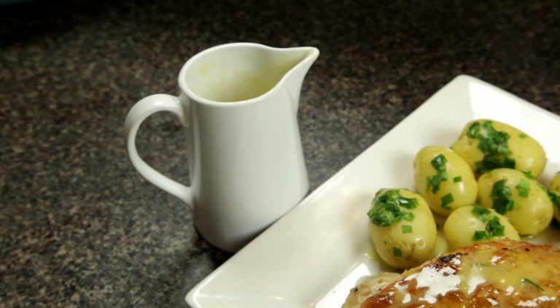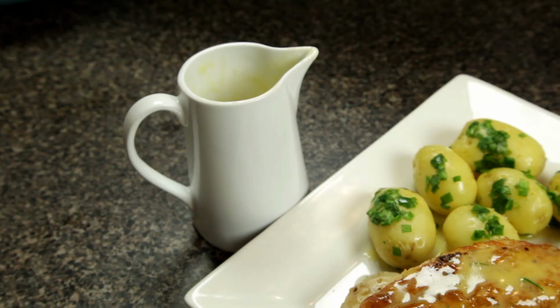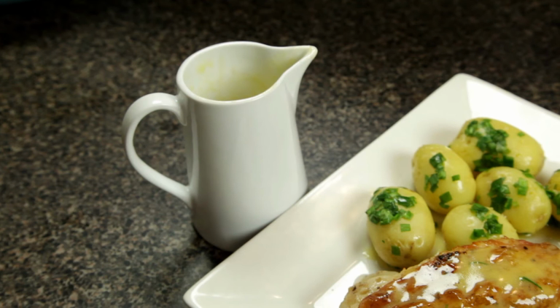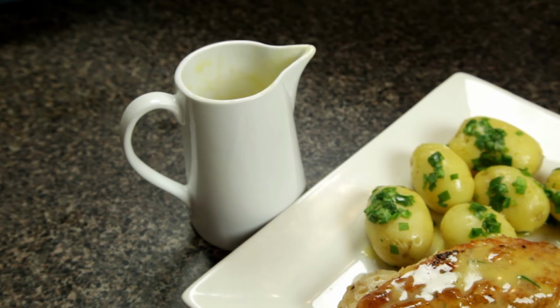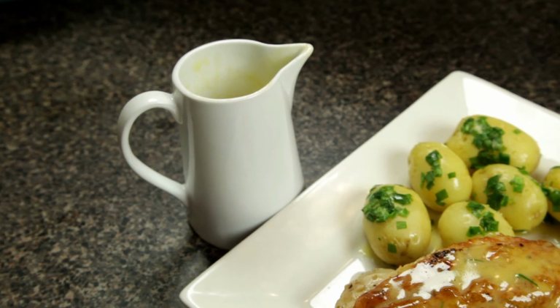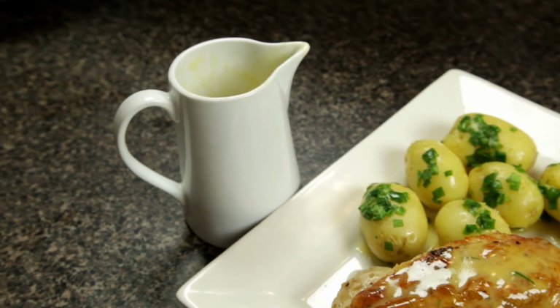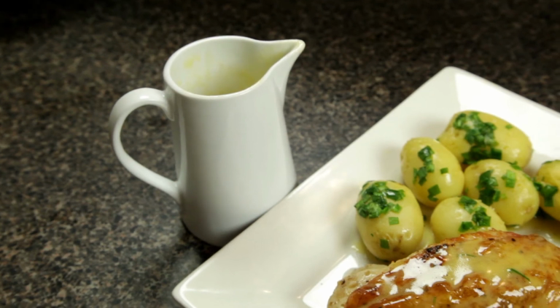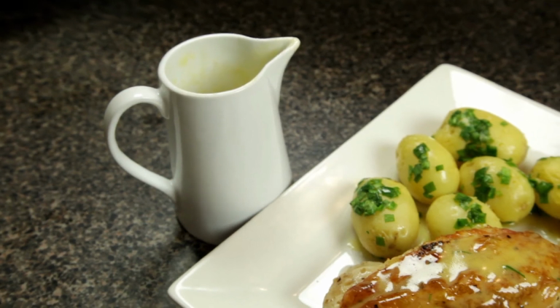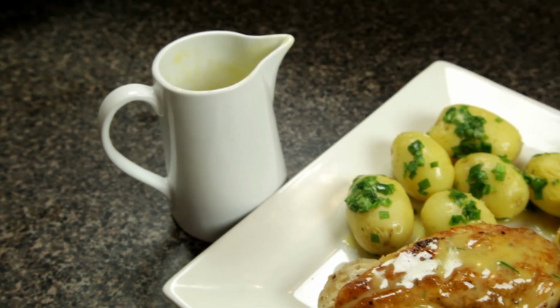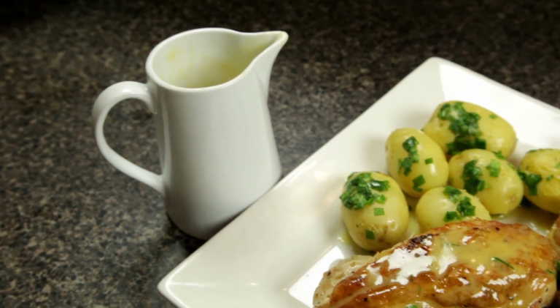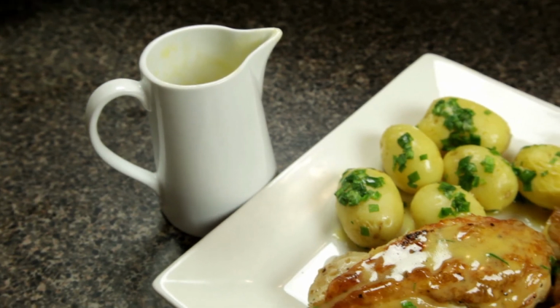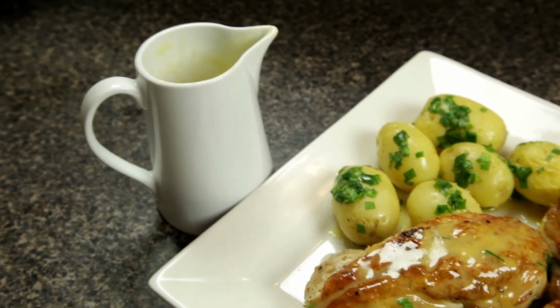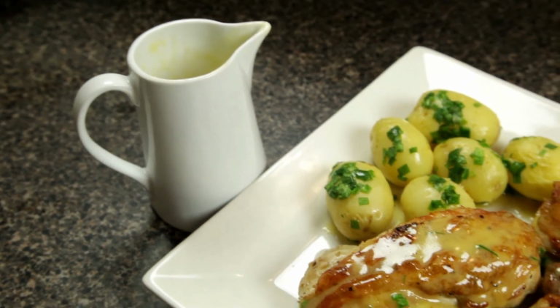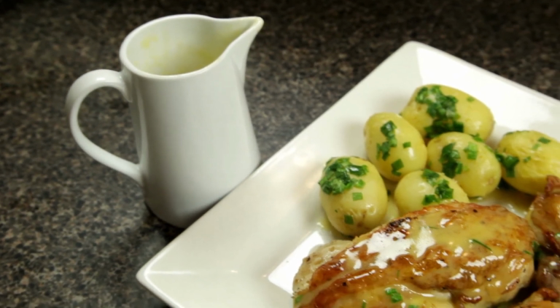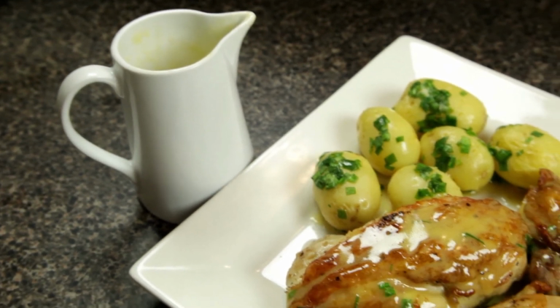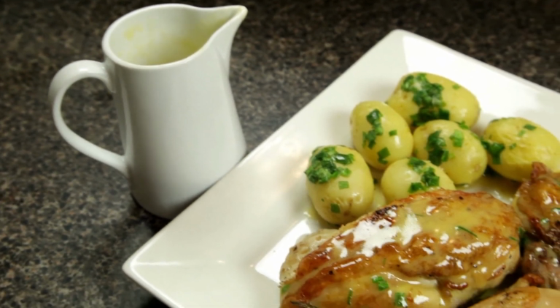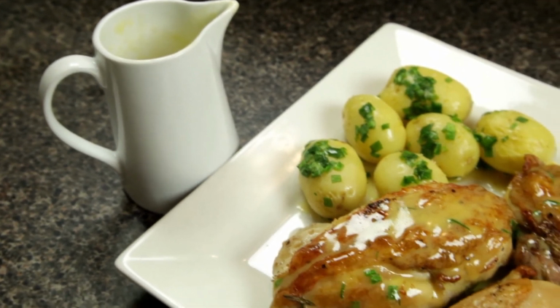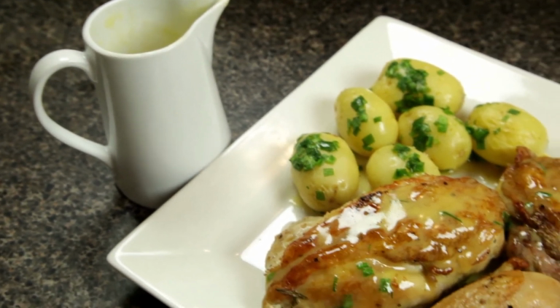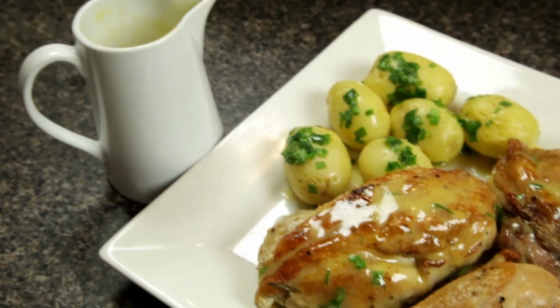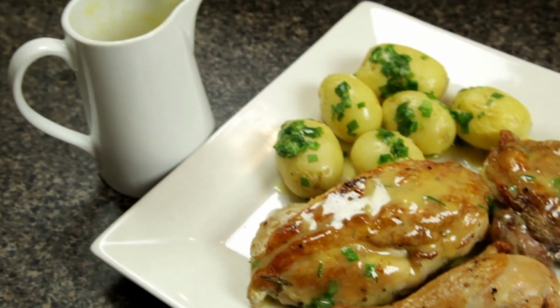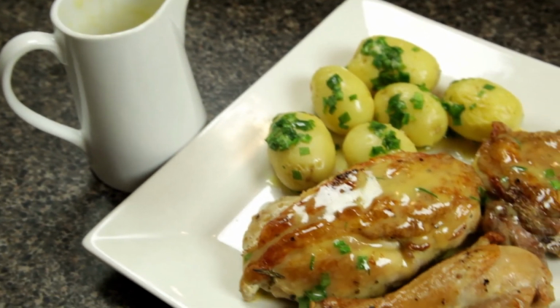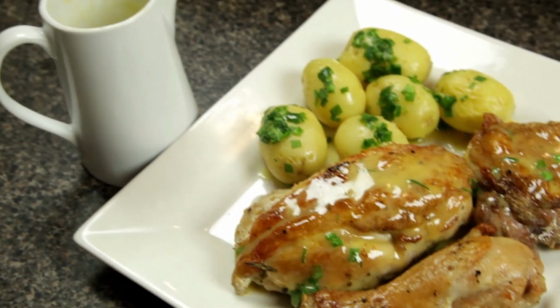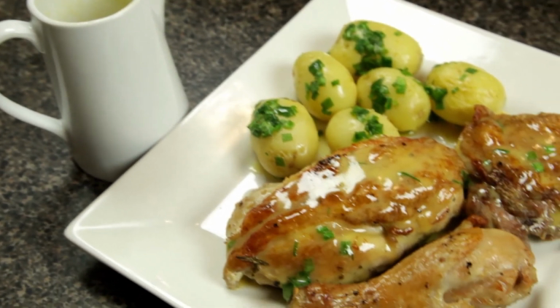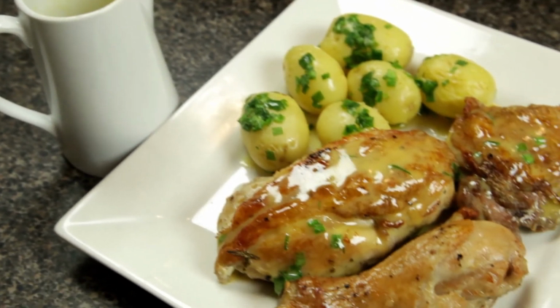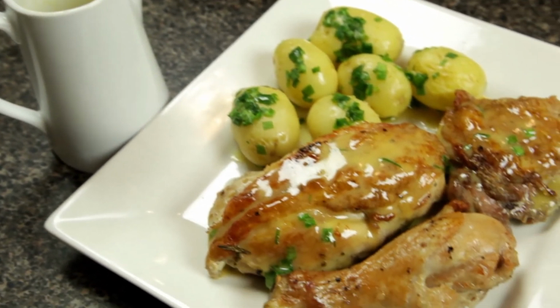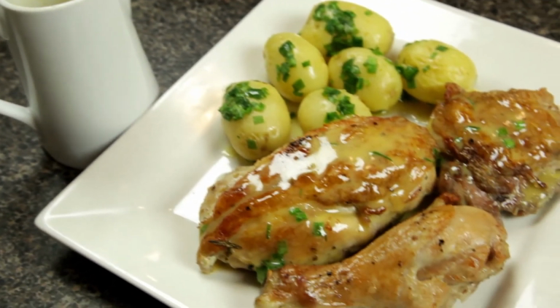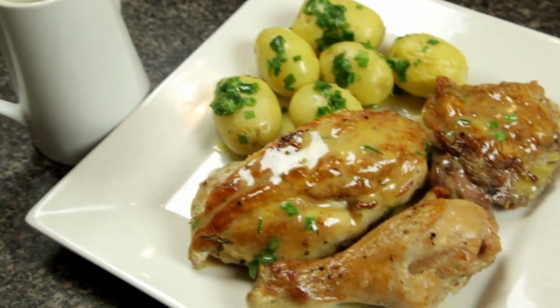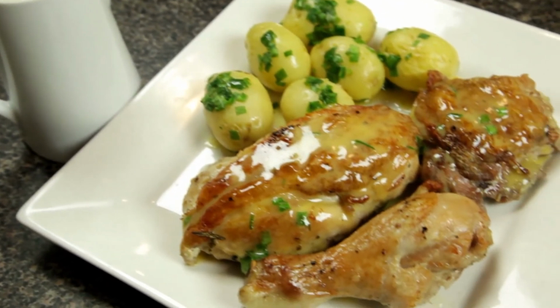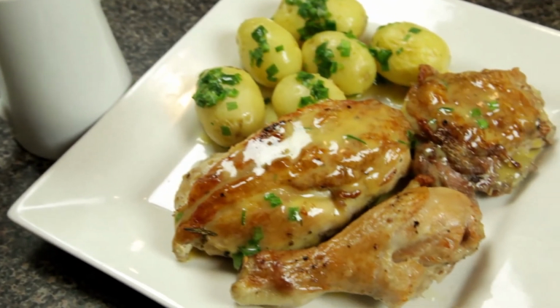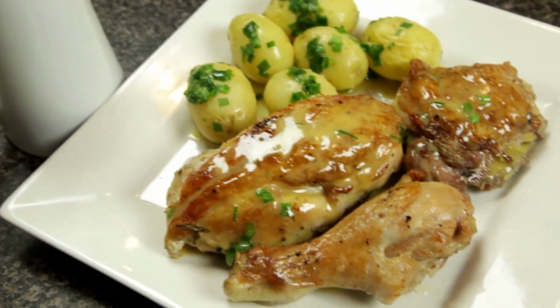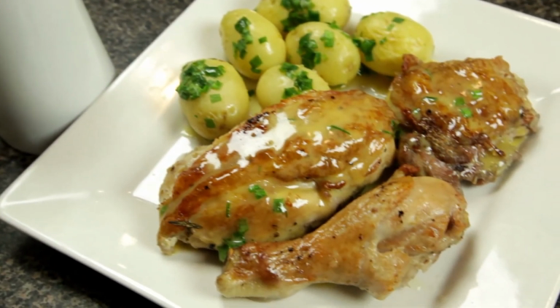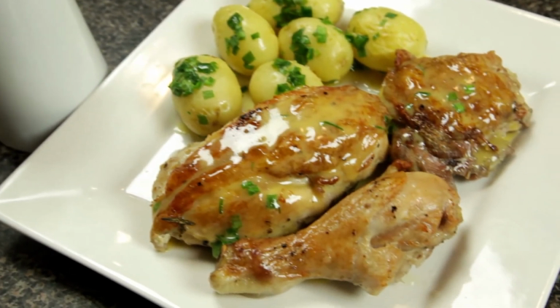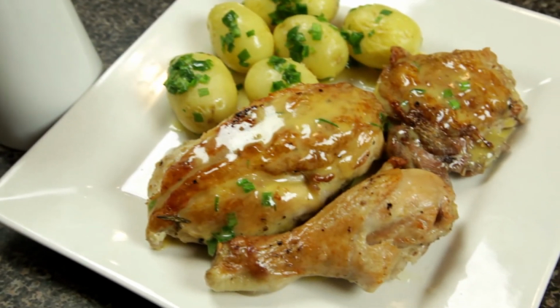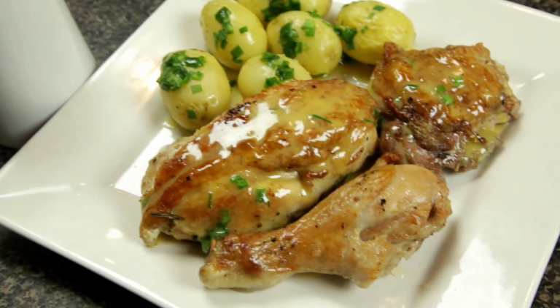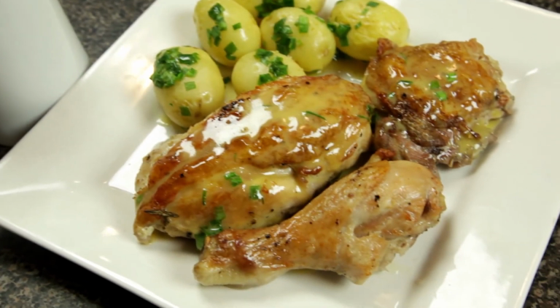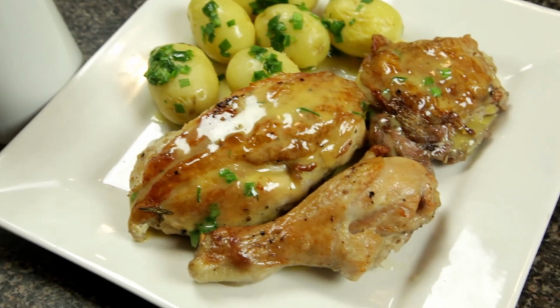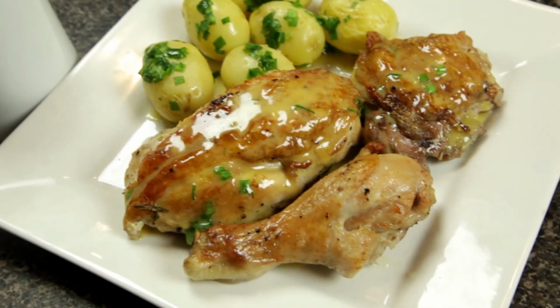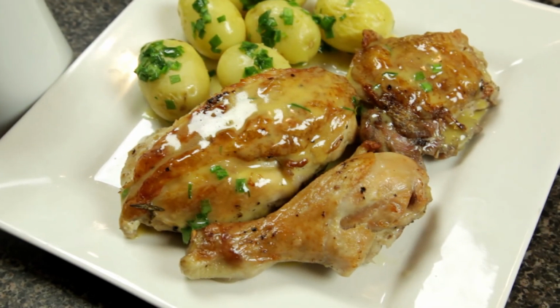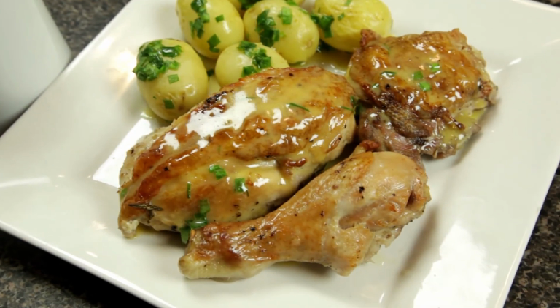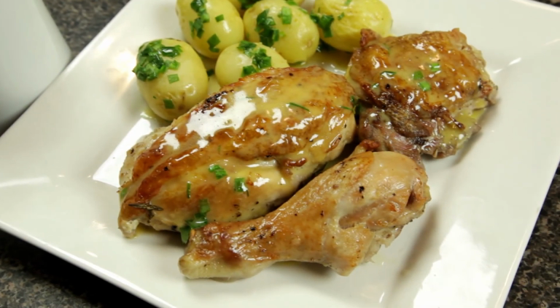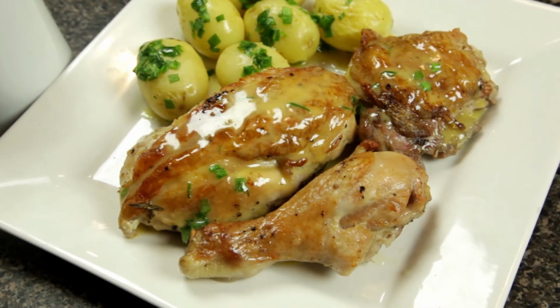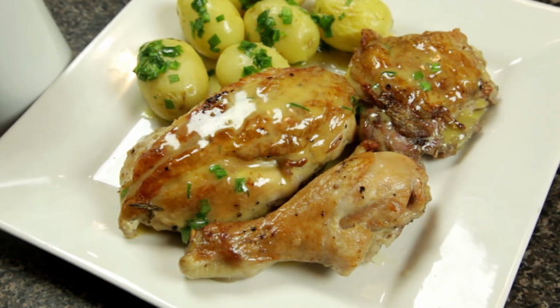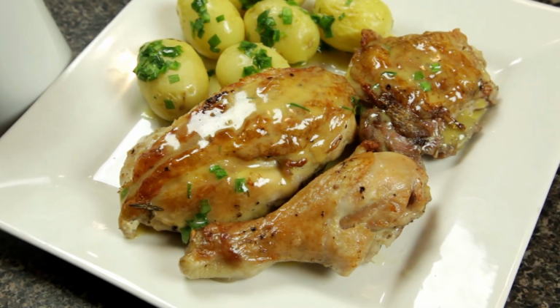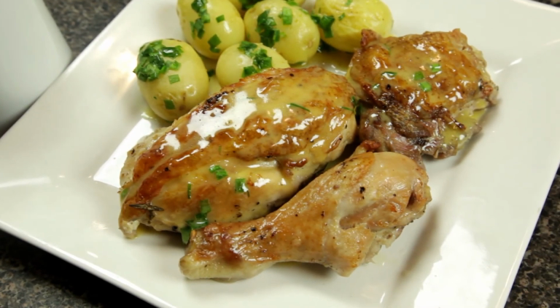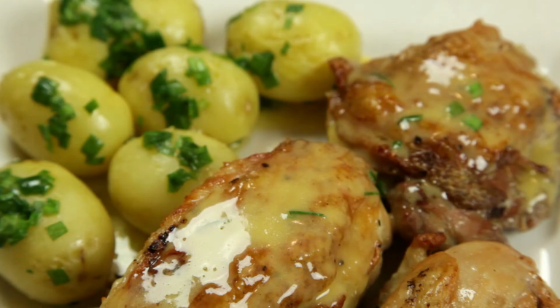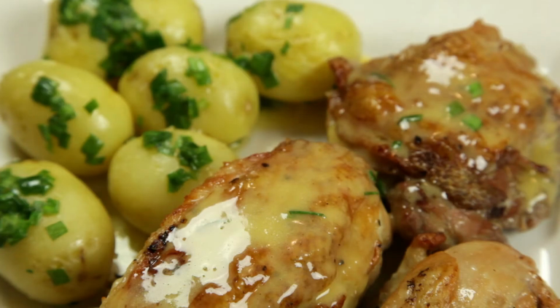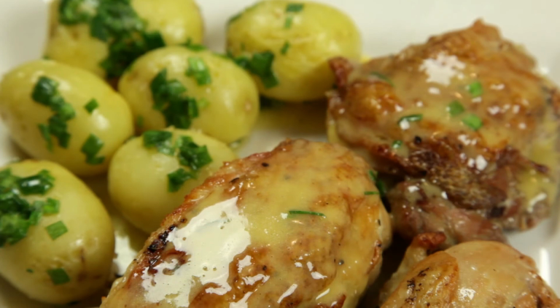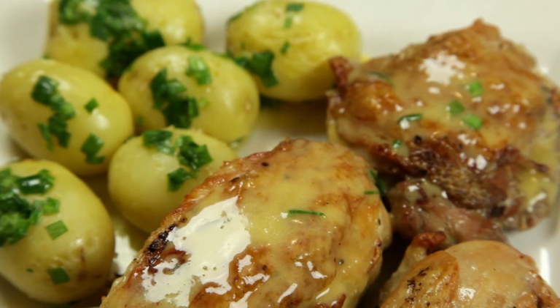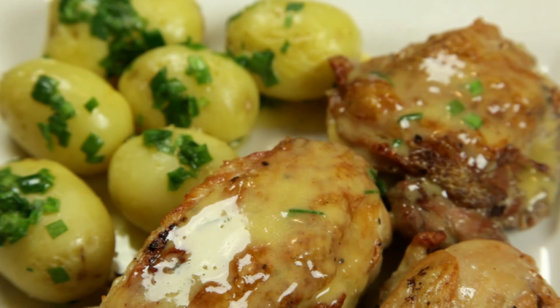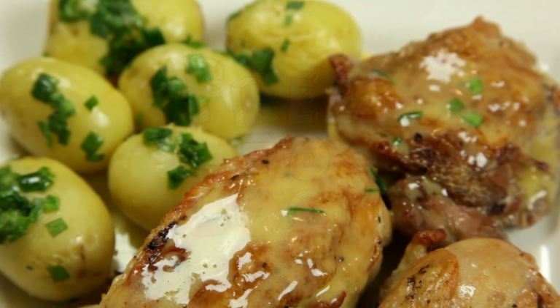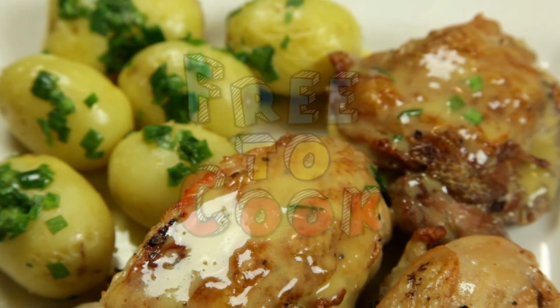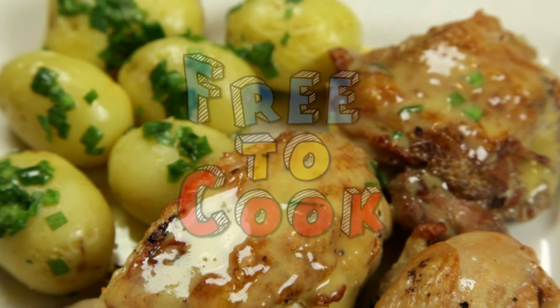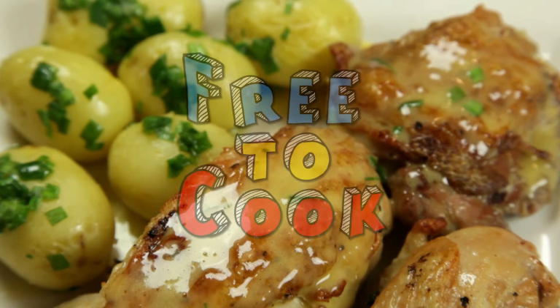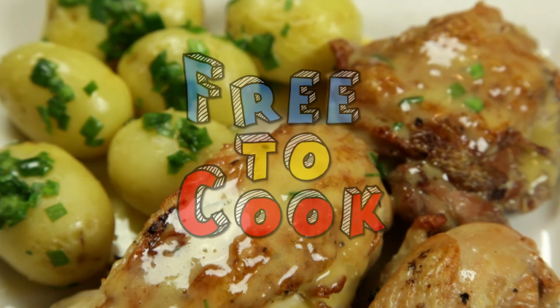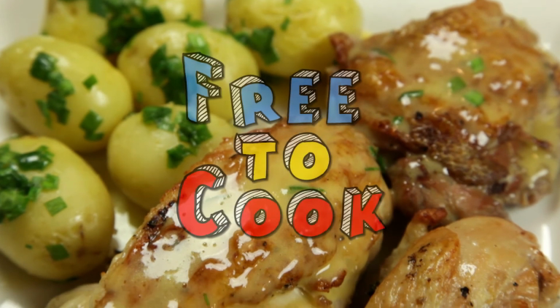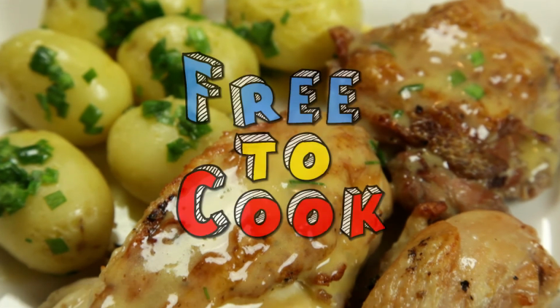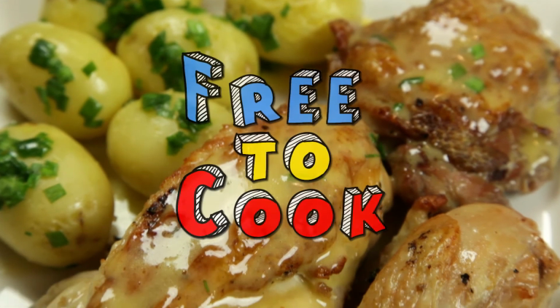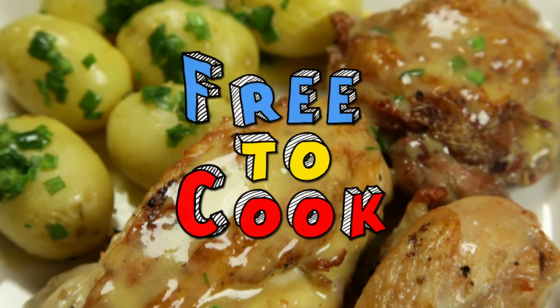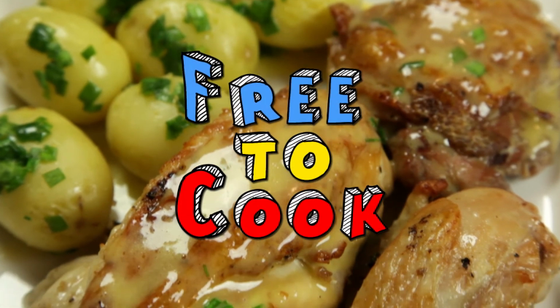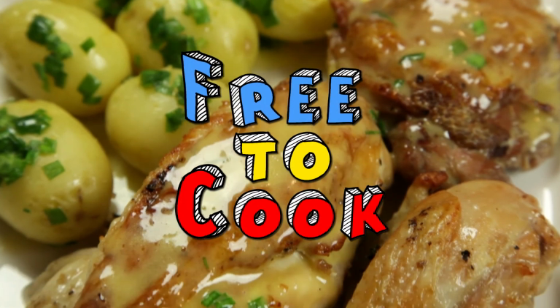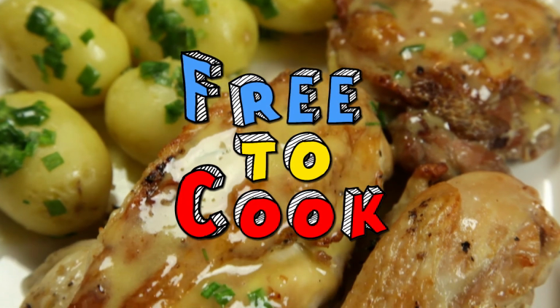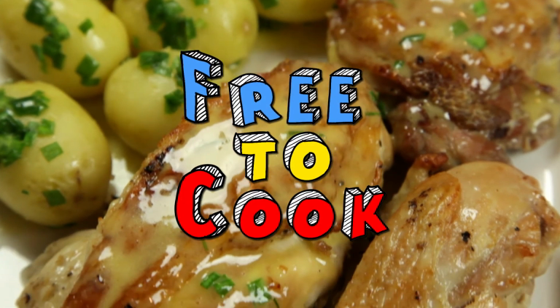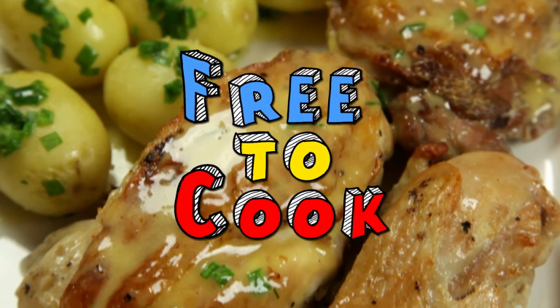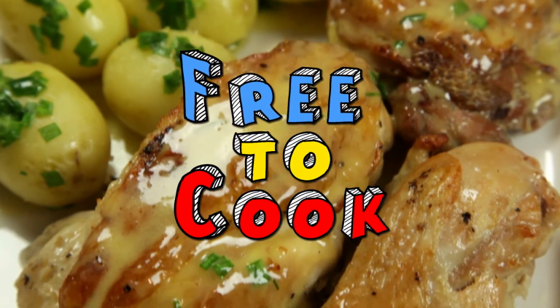Don't forget to subscribe to the channel, like us on Facebook, follow us on Instagram, and if you've got any recipe suggestions leave them in the comments.